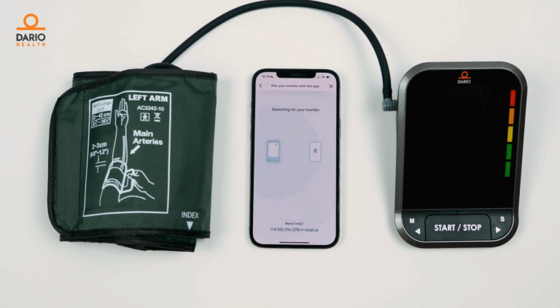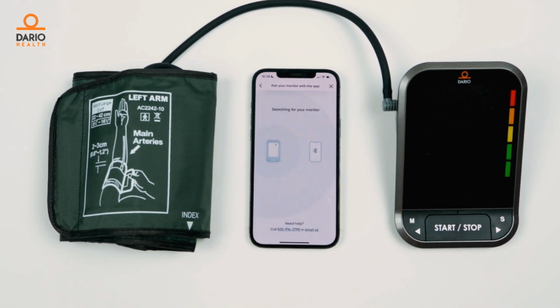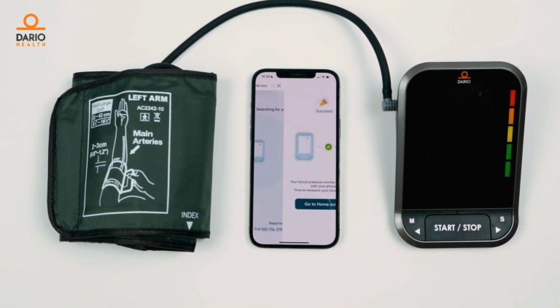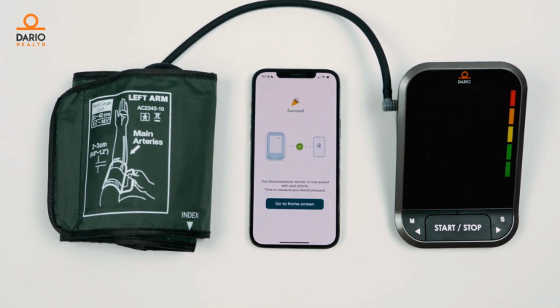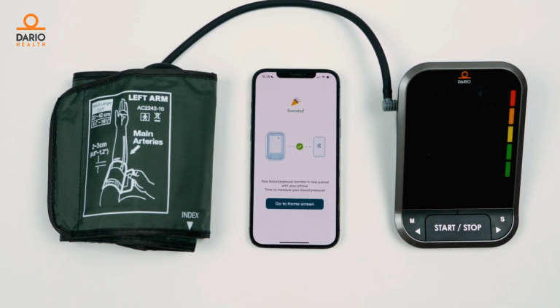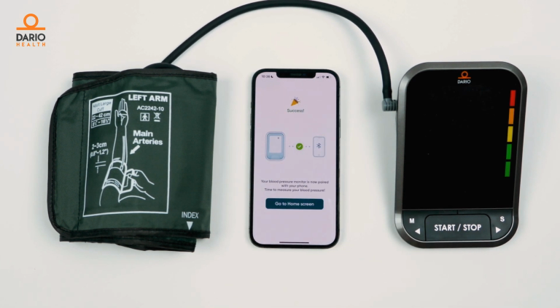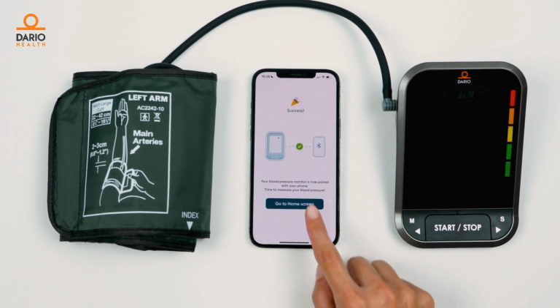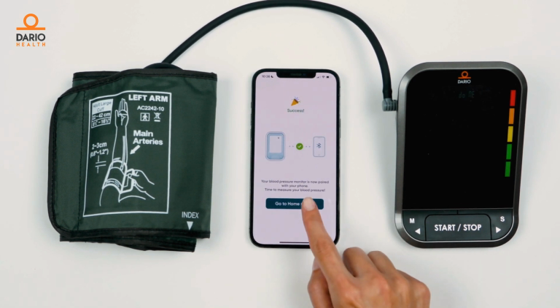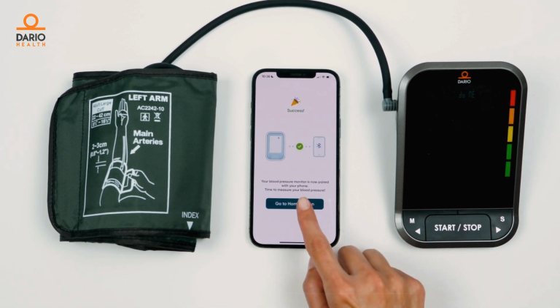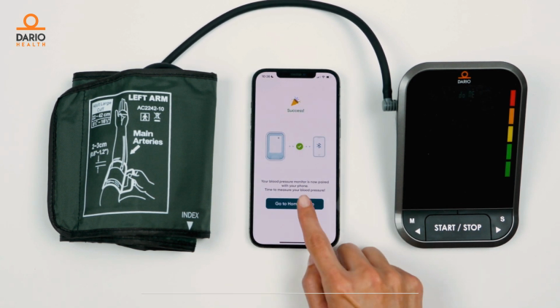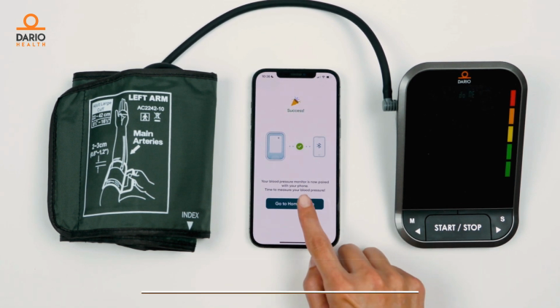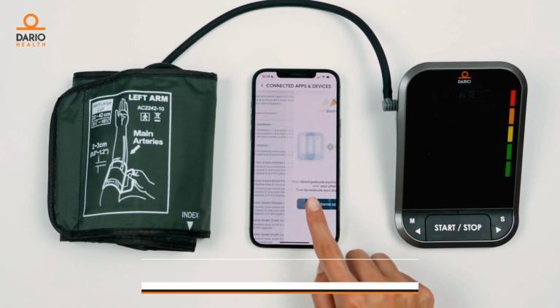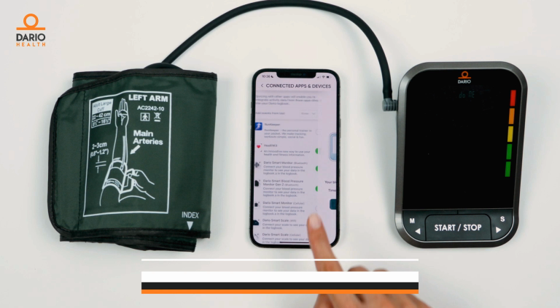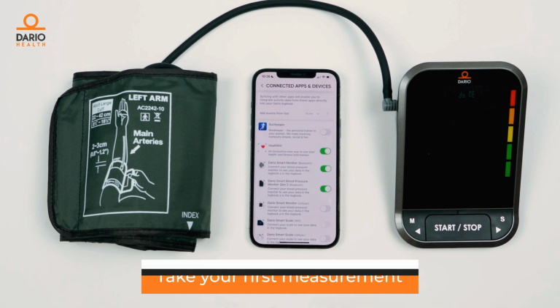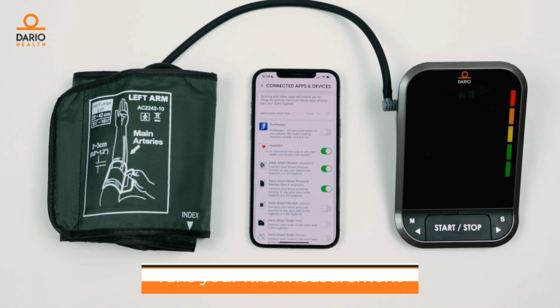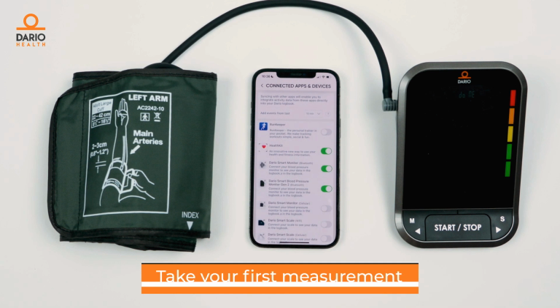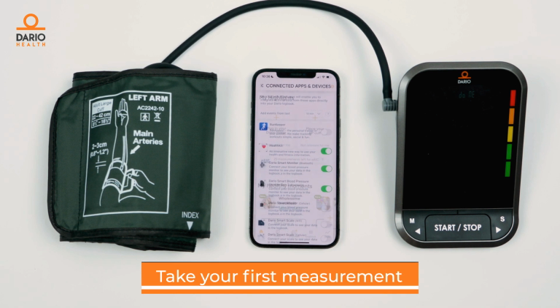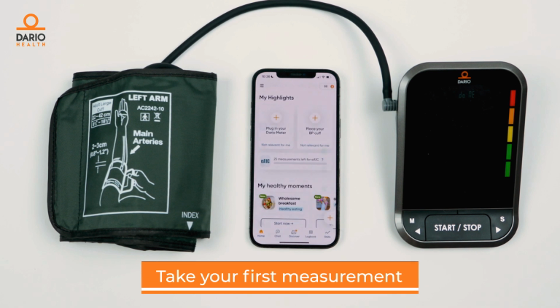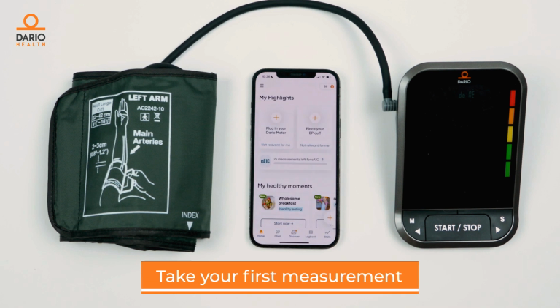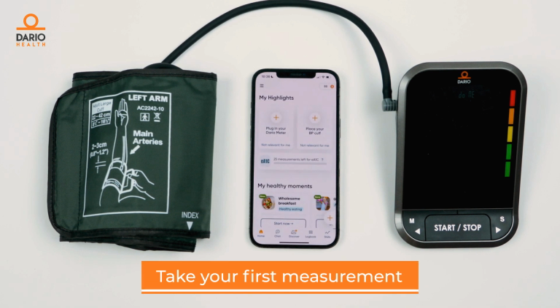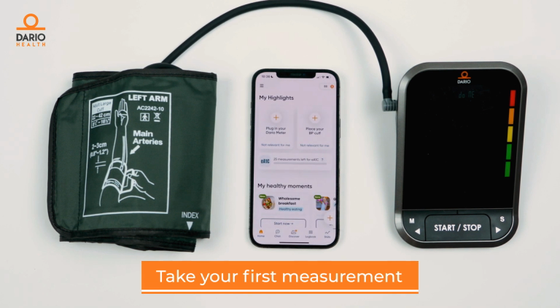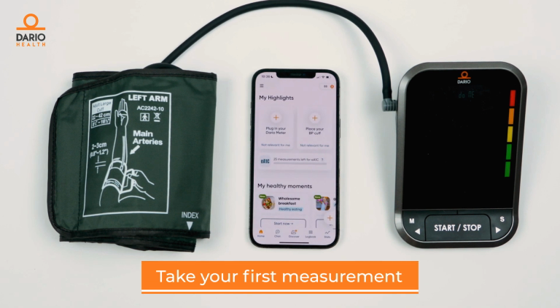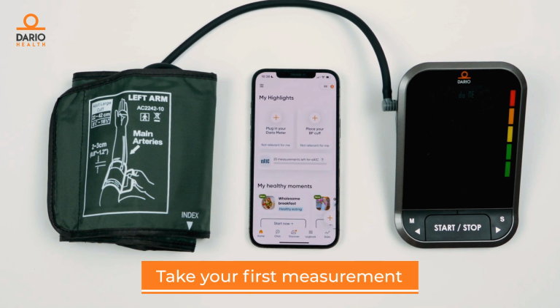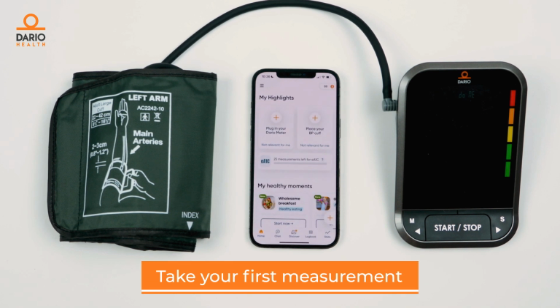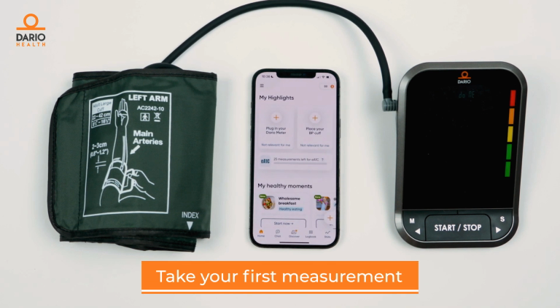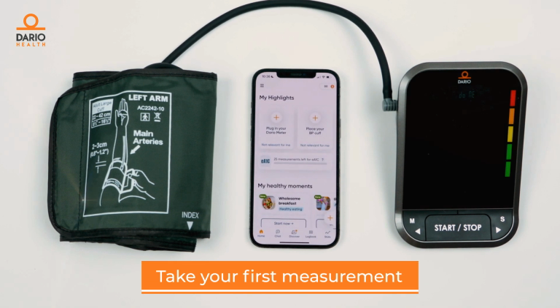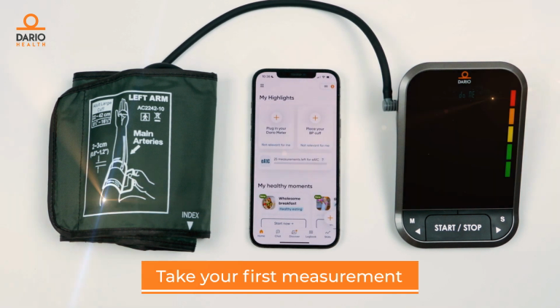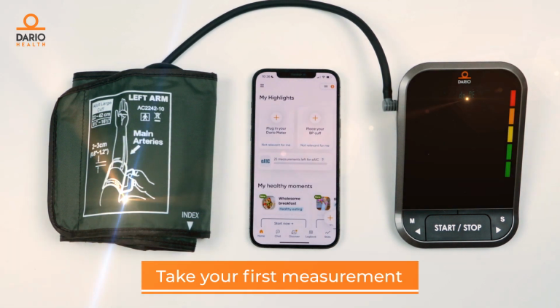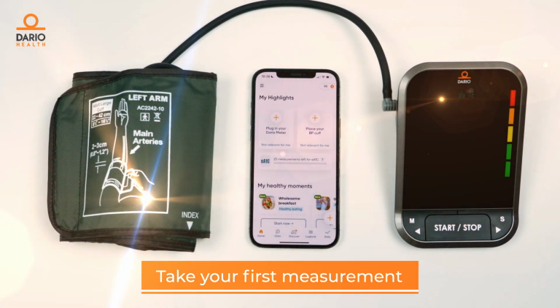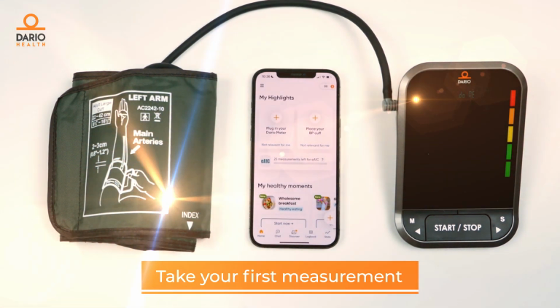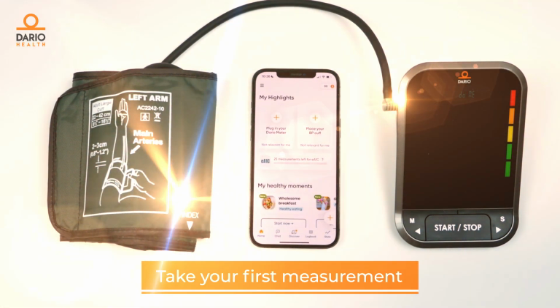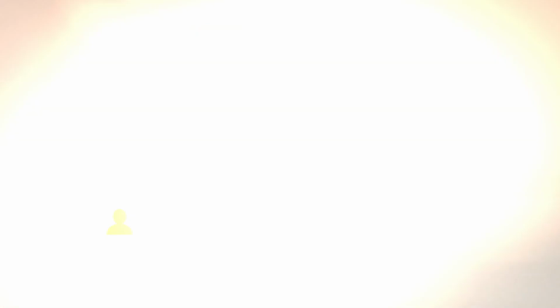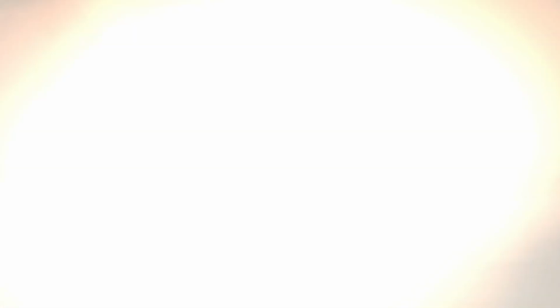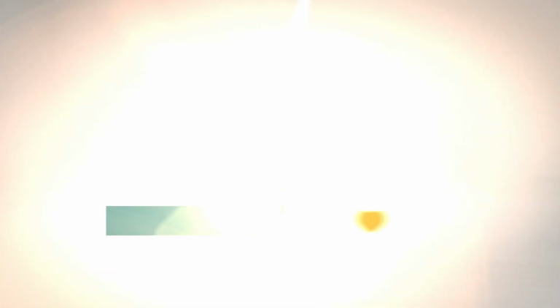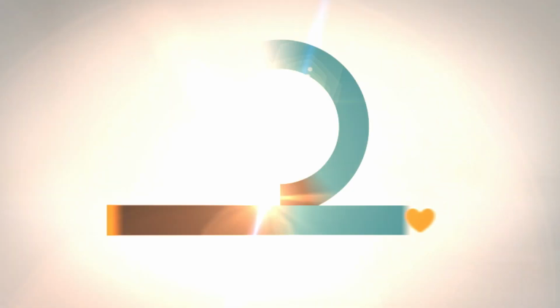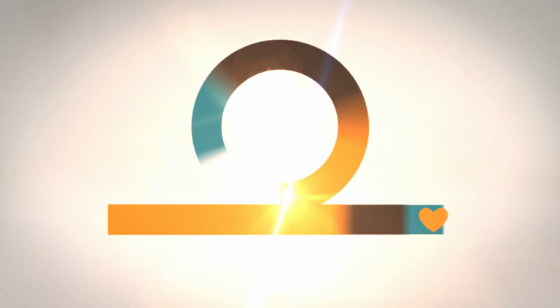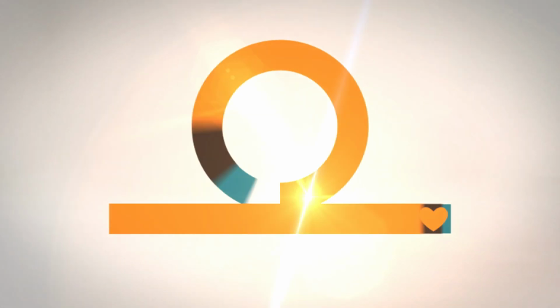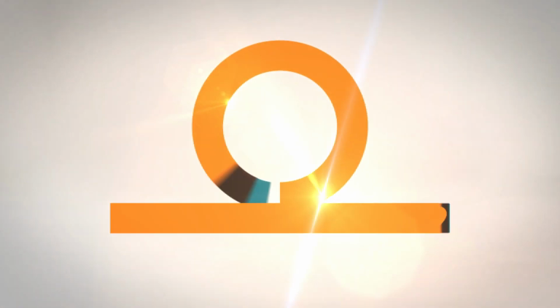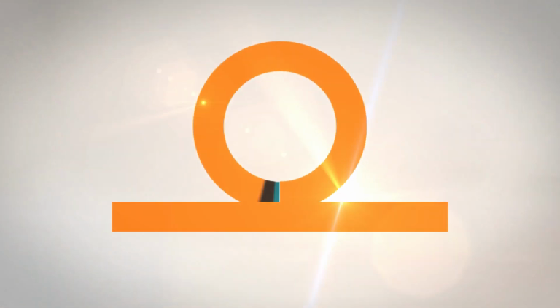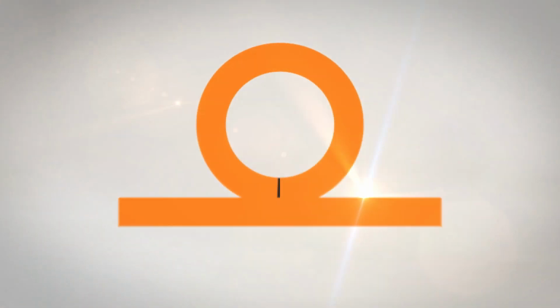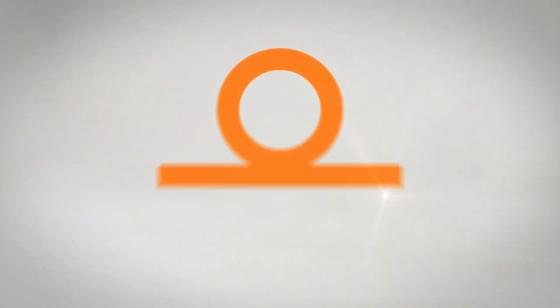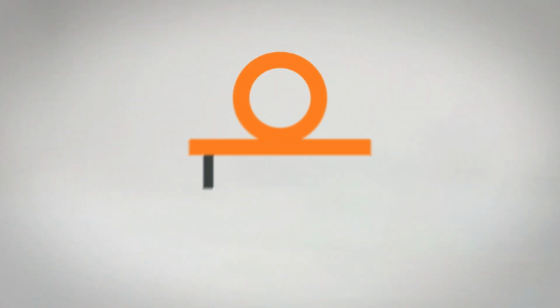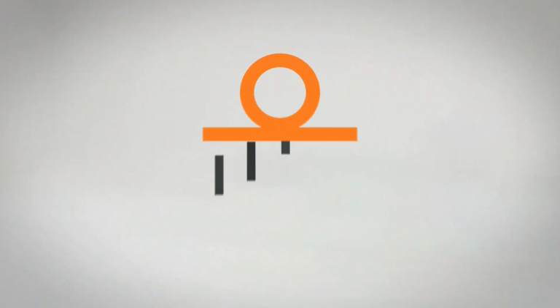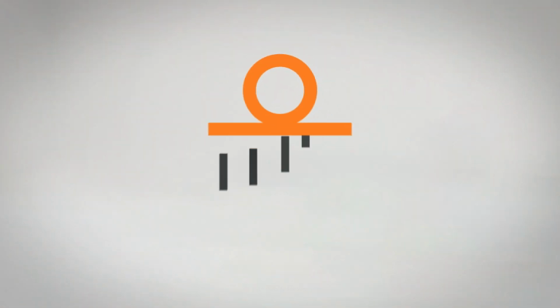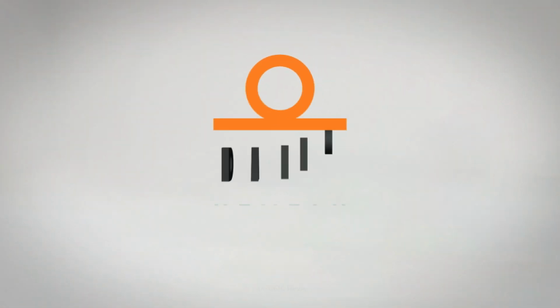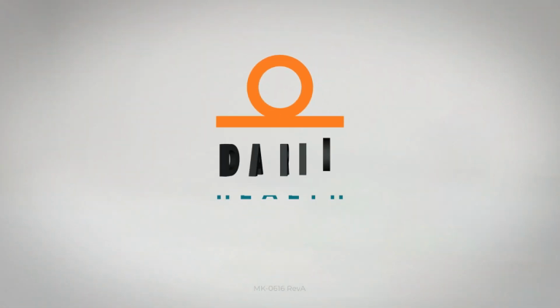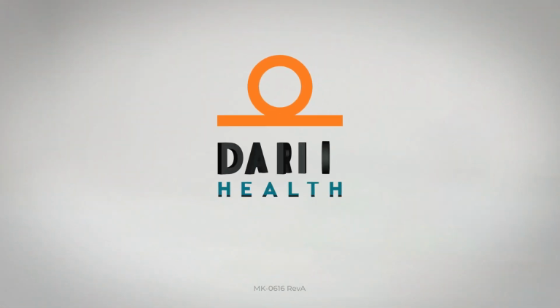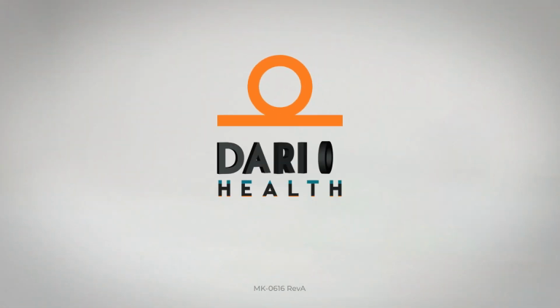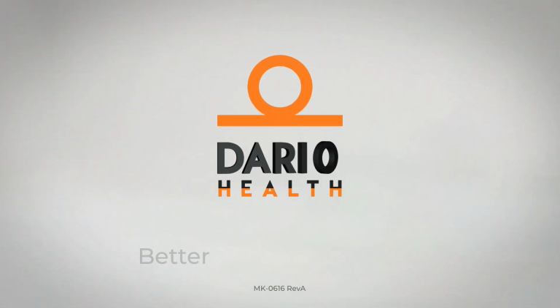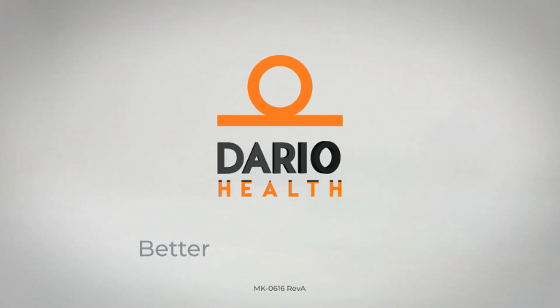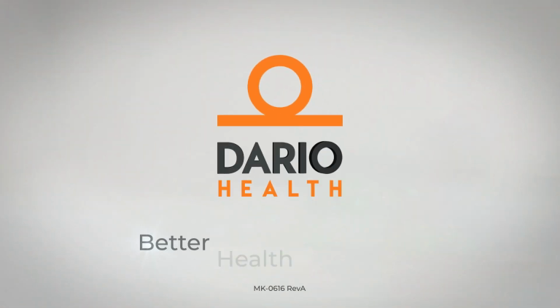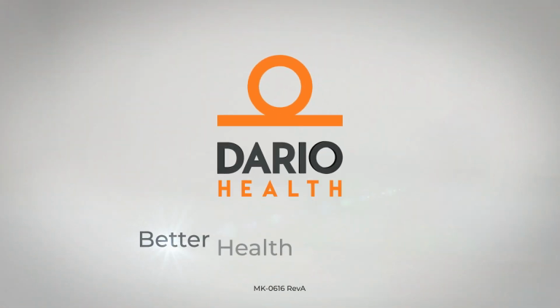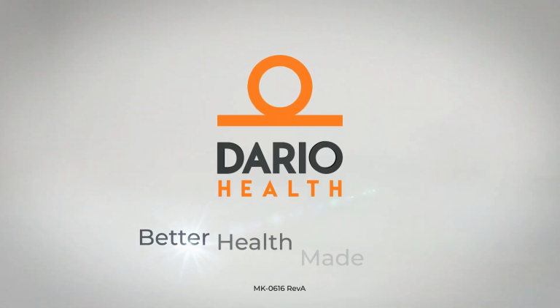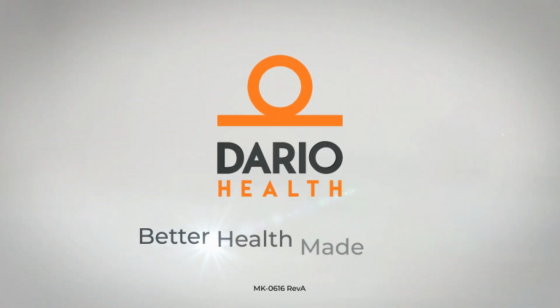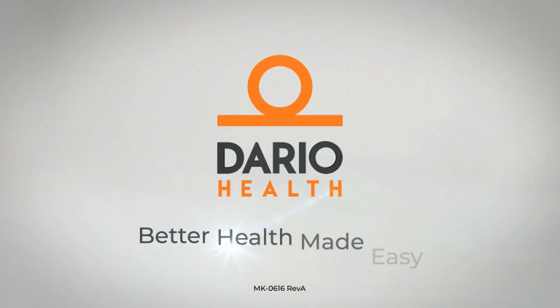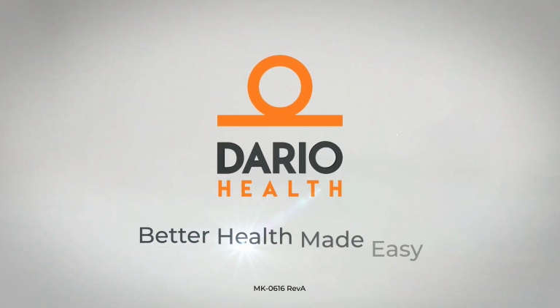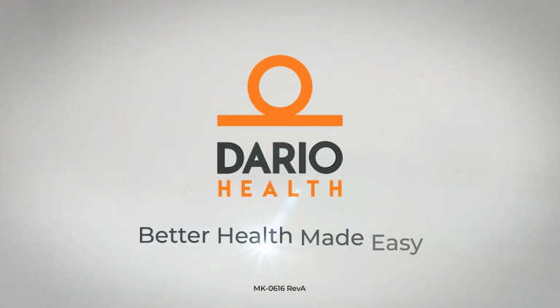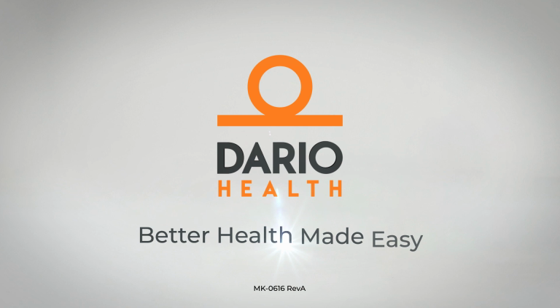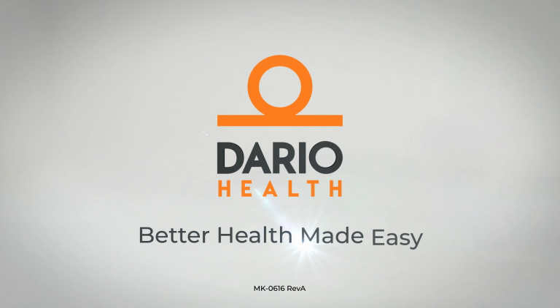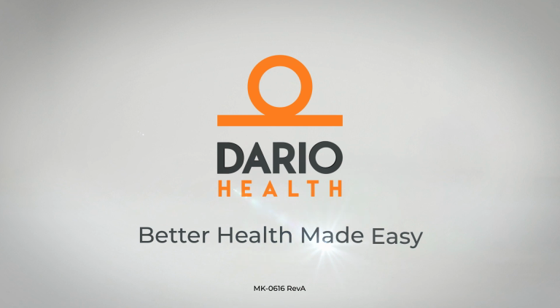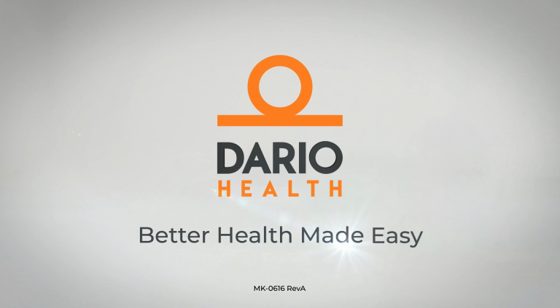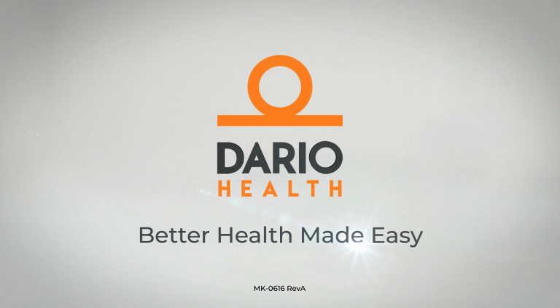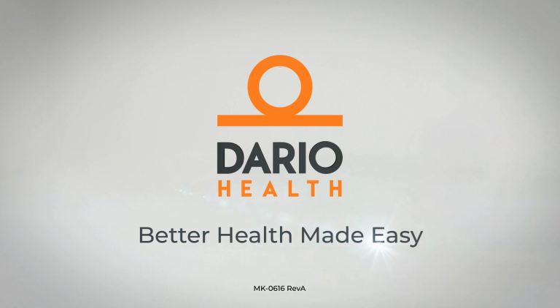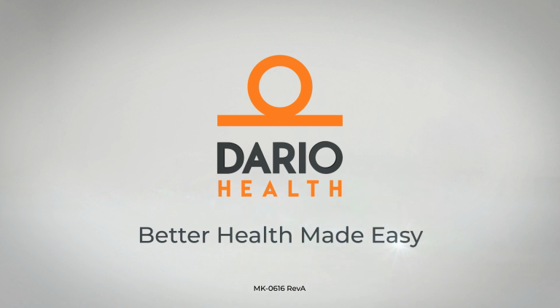All done! Now you're ready to take your first measurement. Dario — better health made easy.